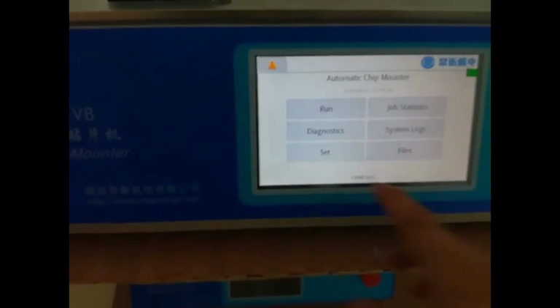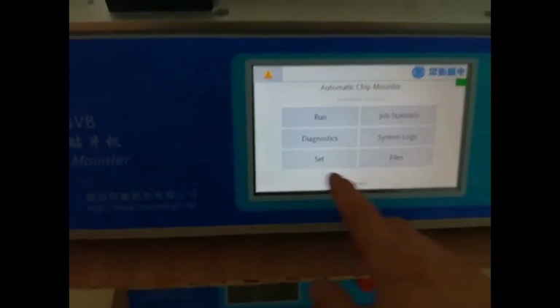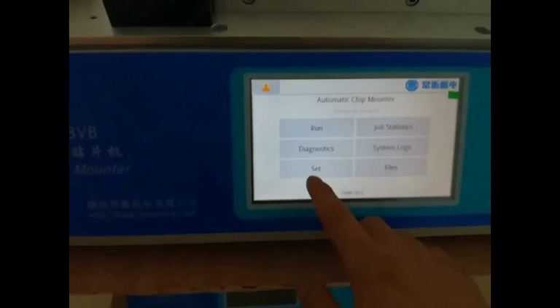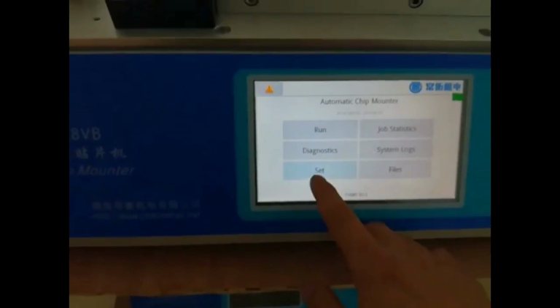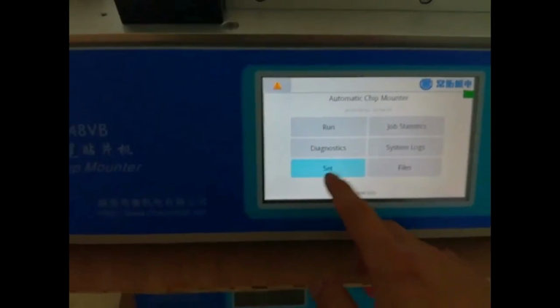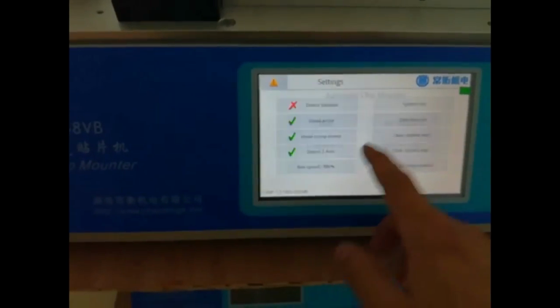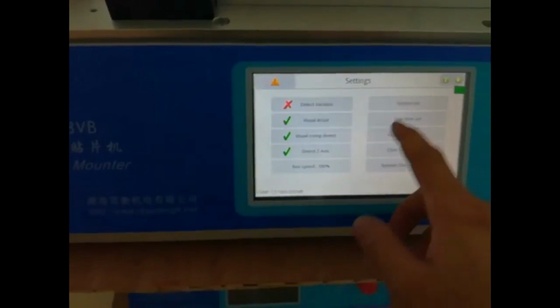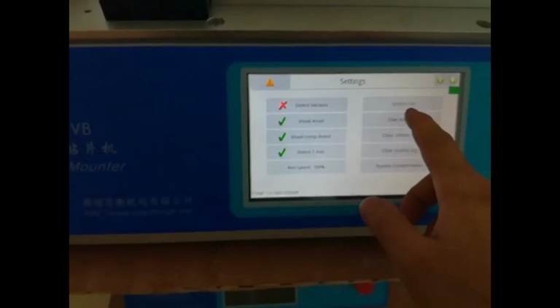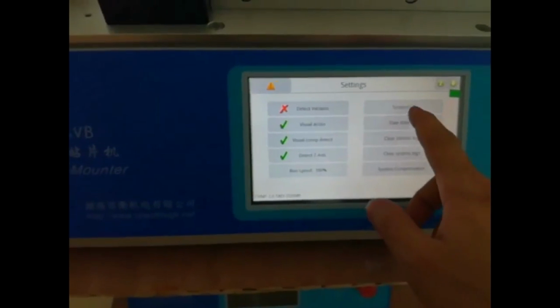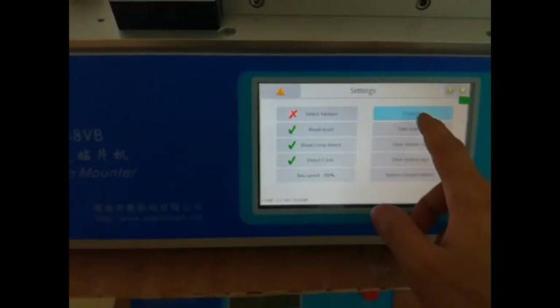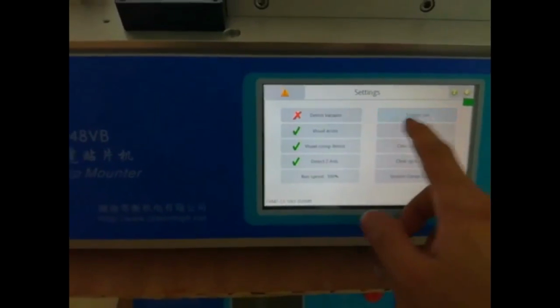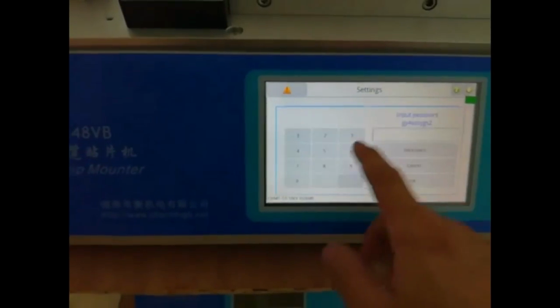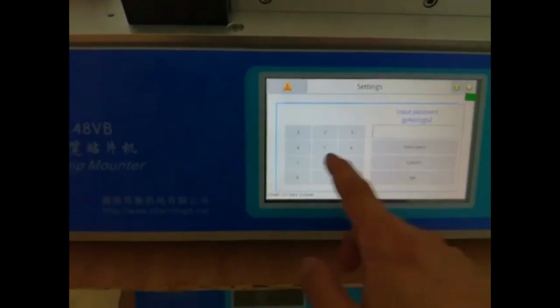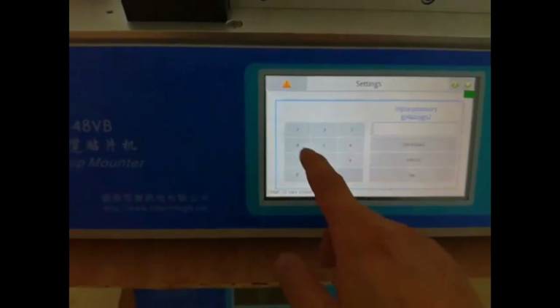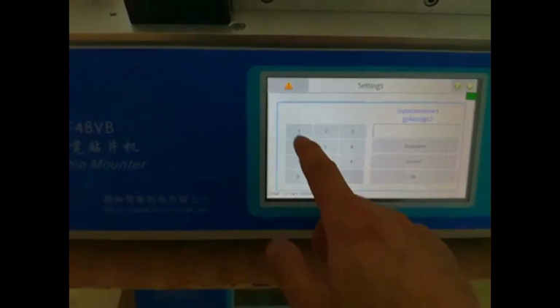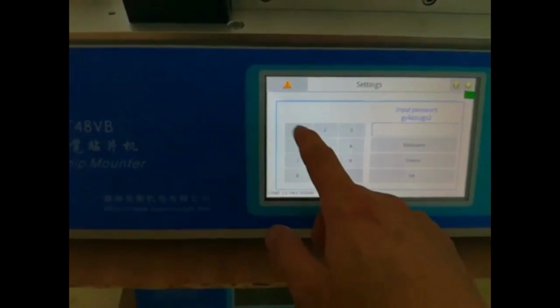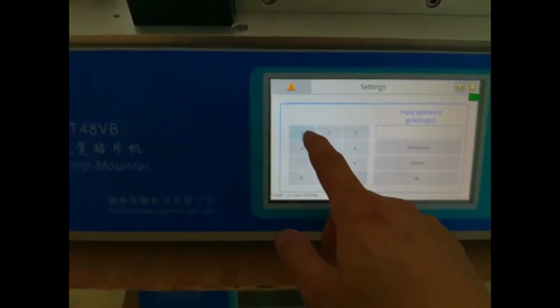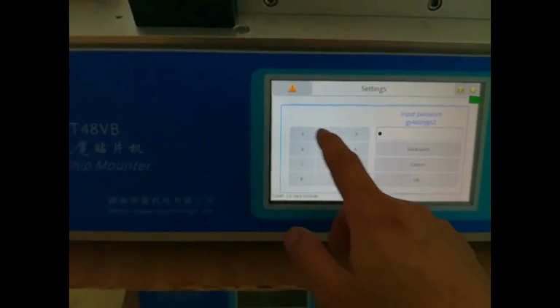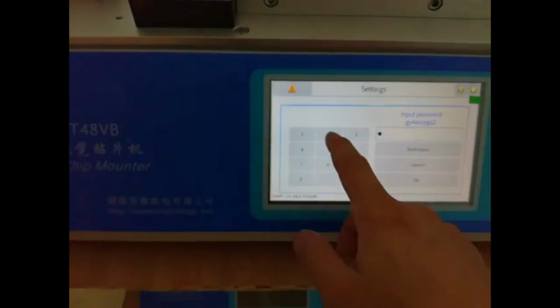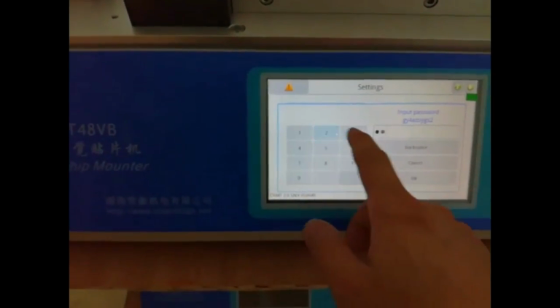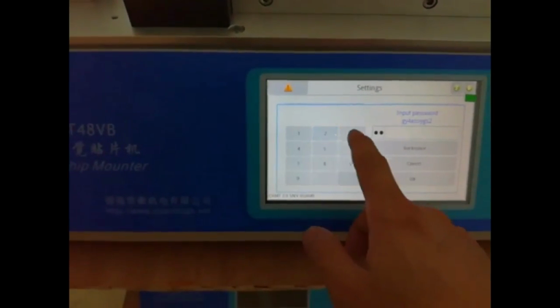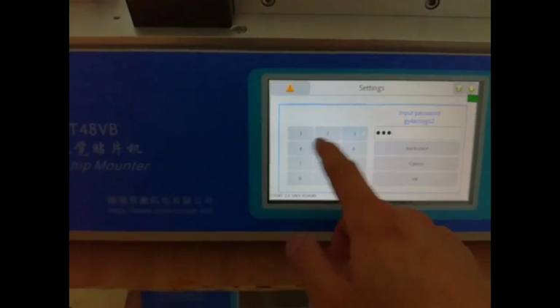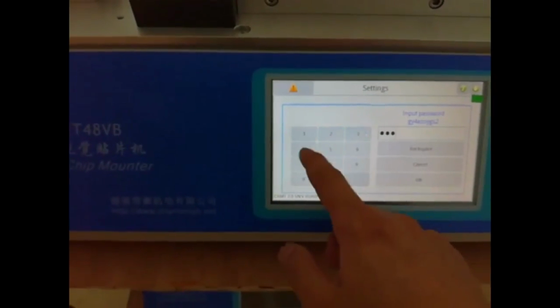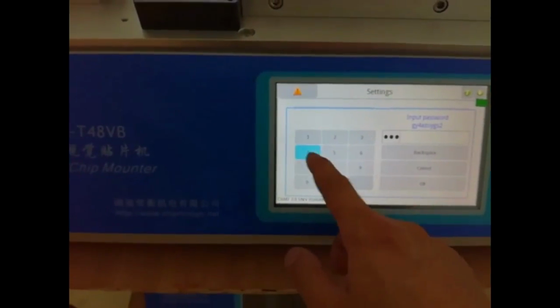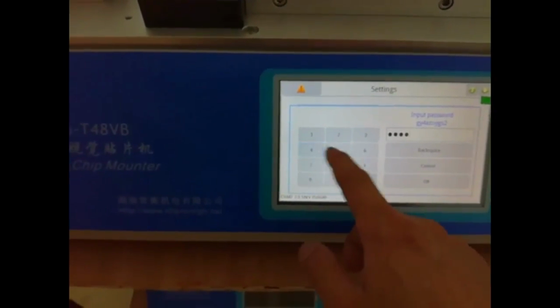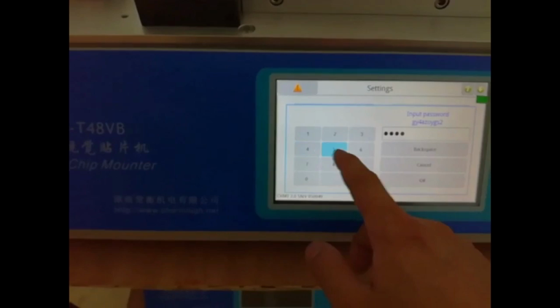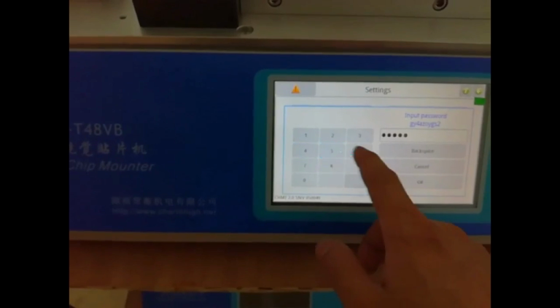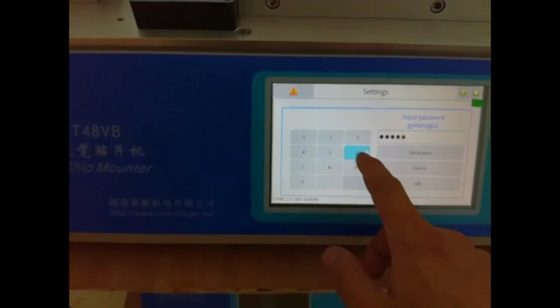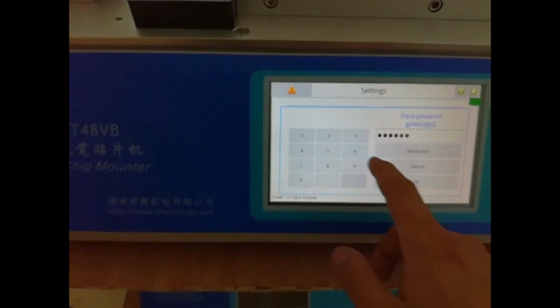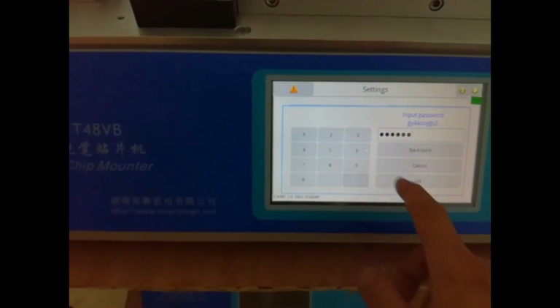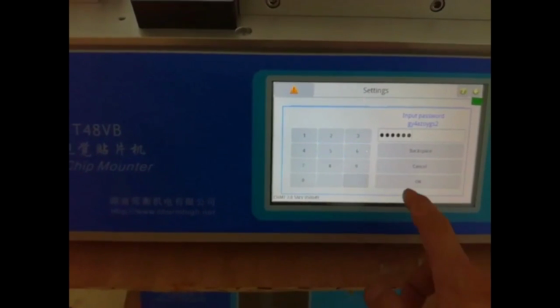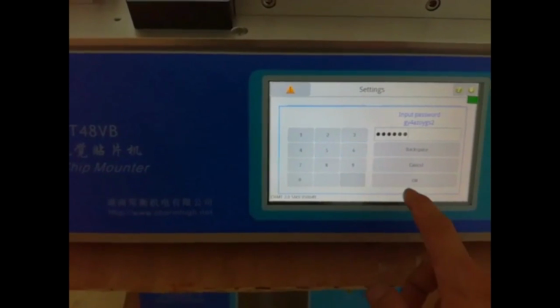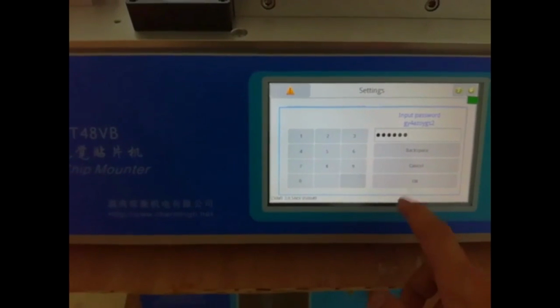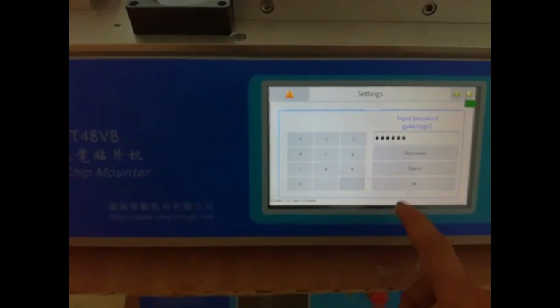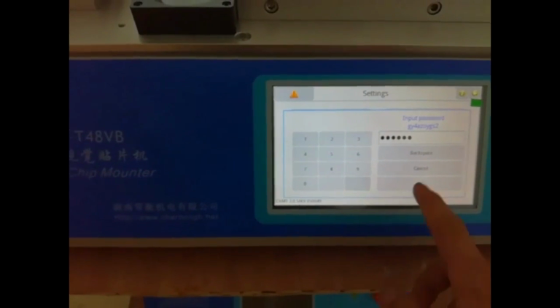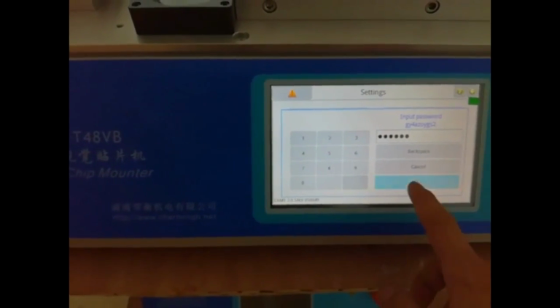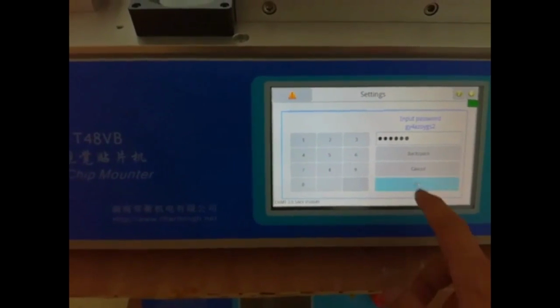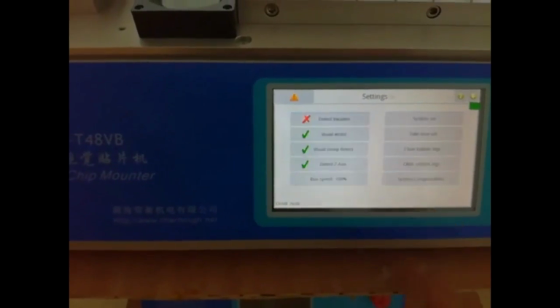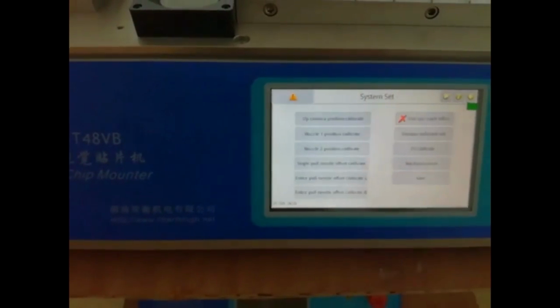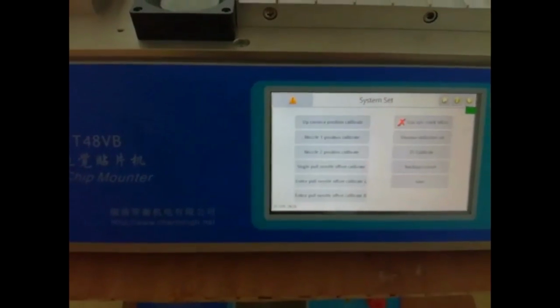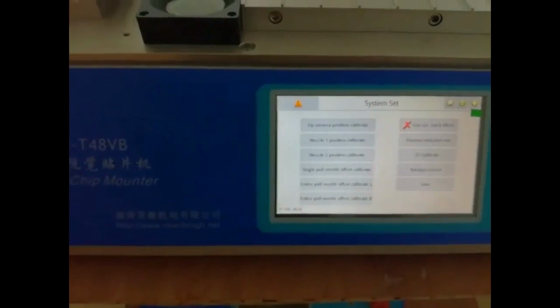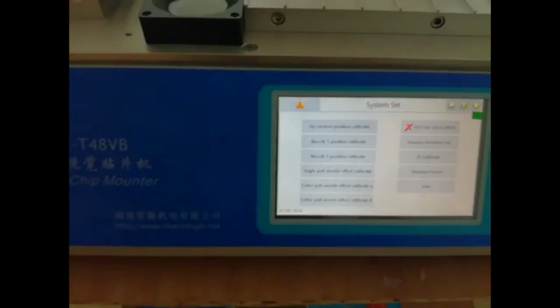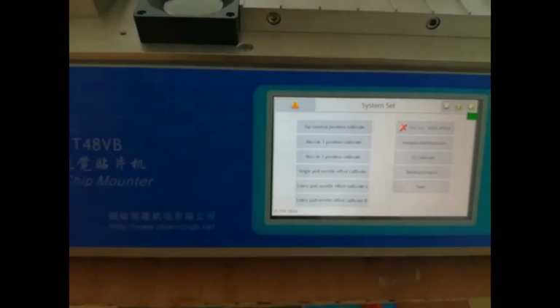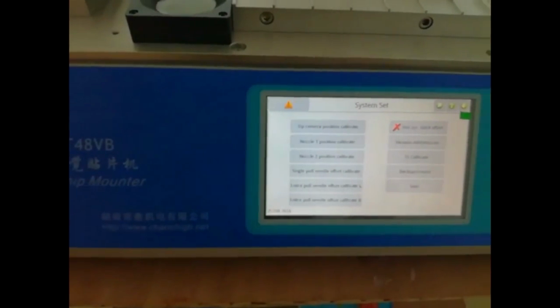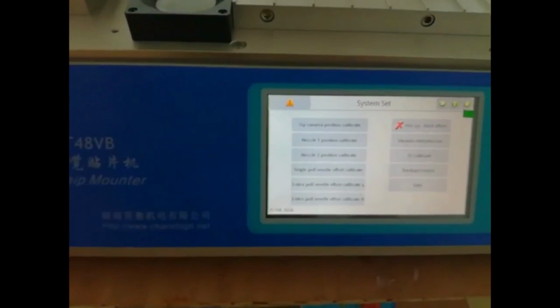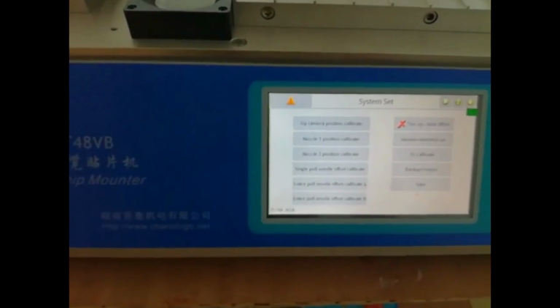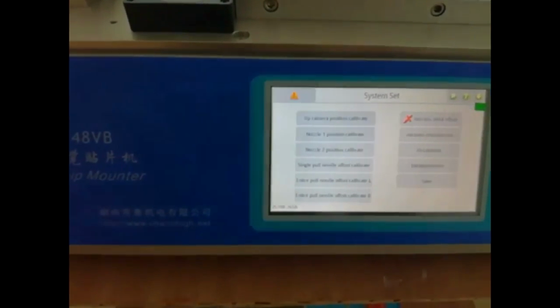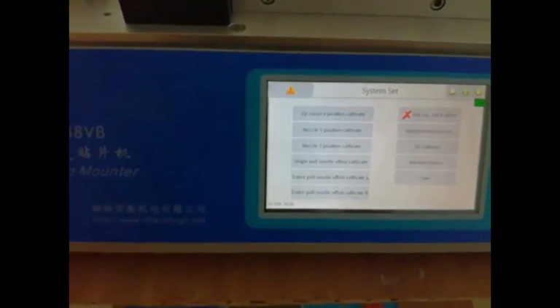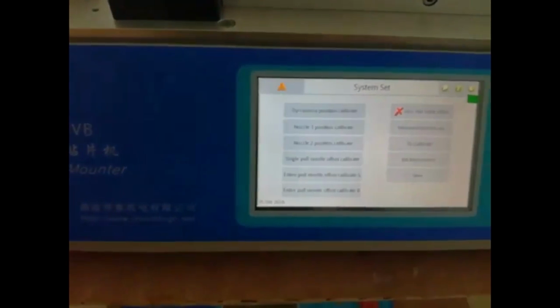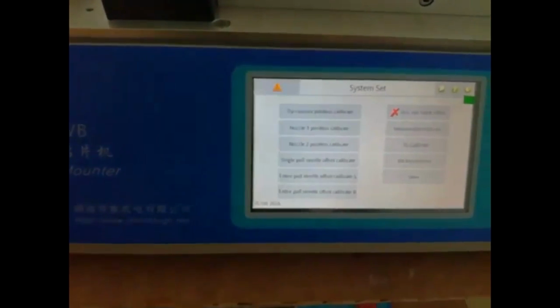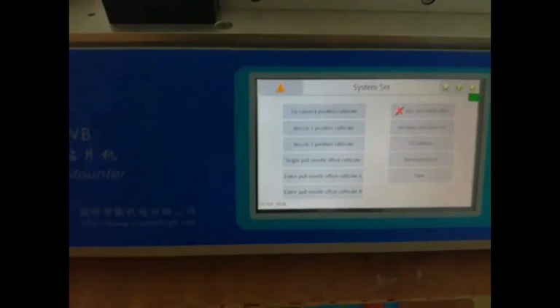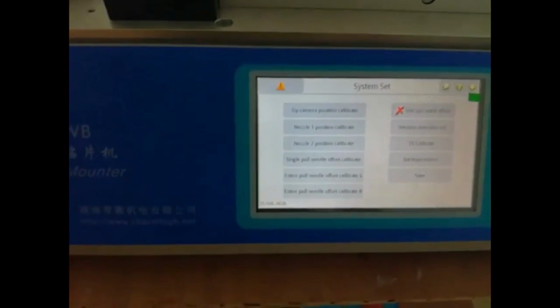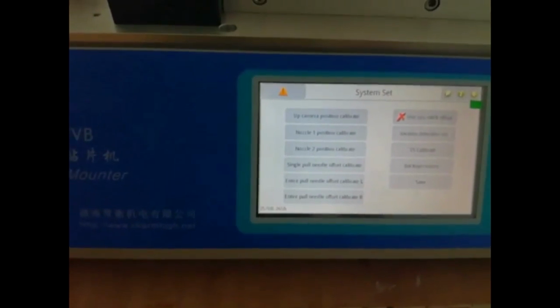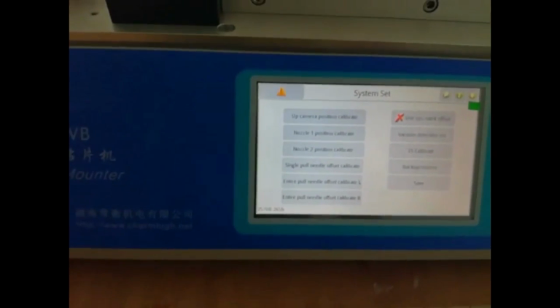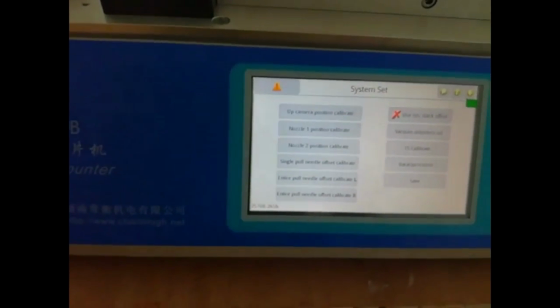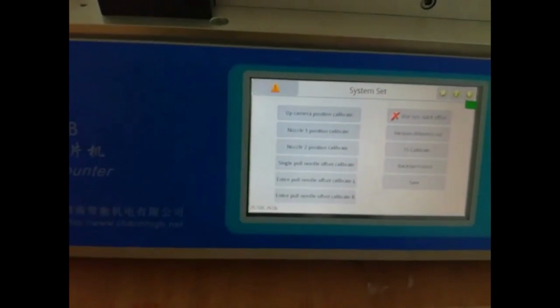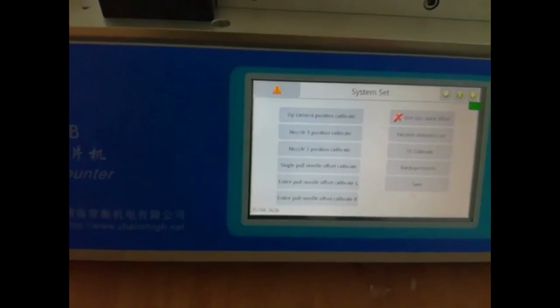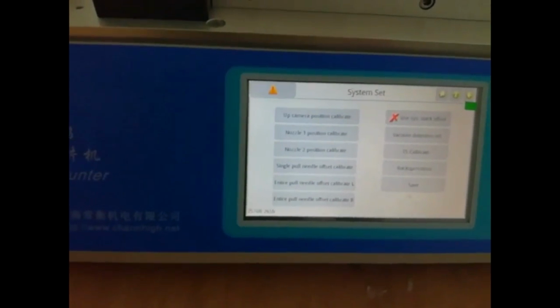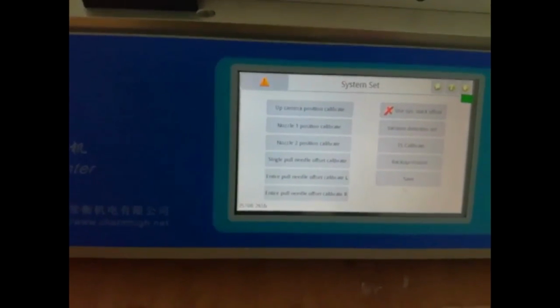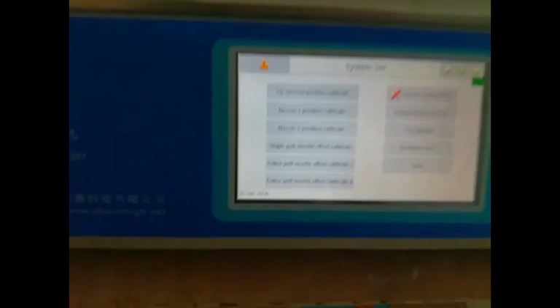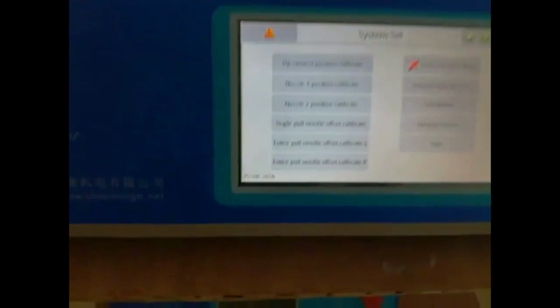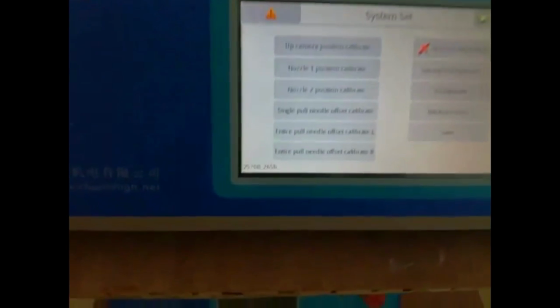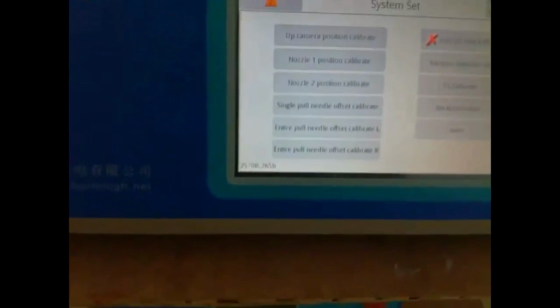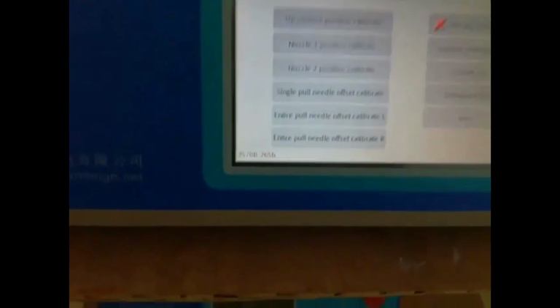Press set, system set, enter code 12345 and you will see system set.